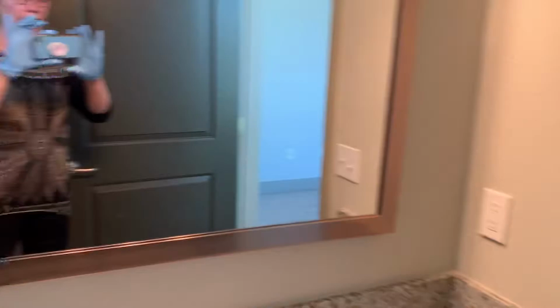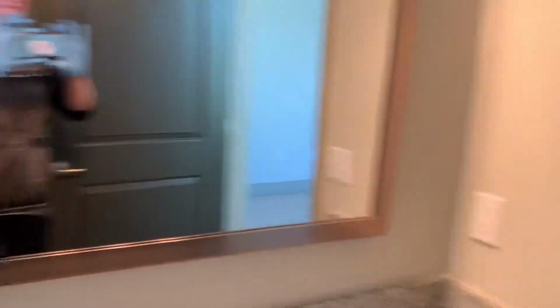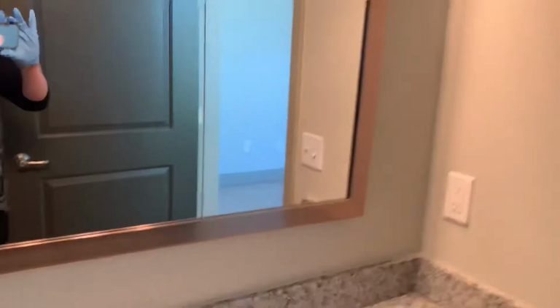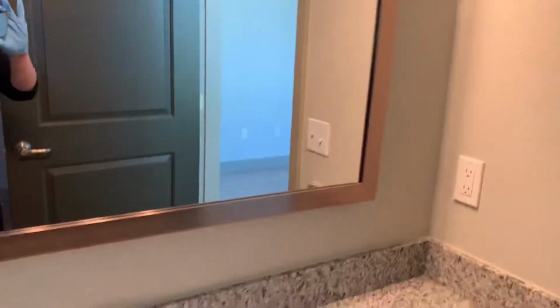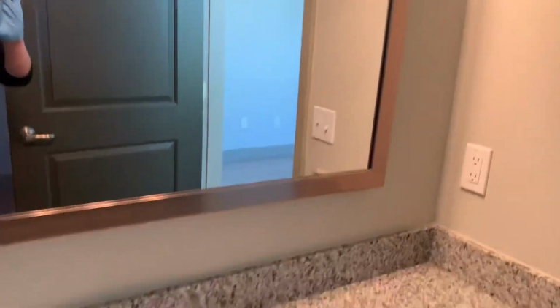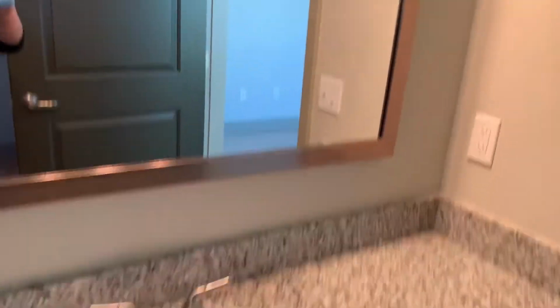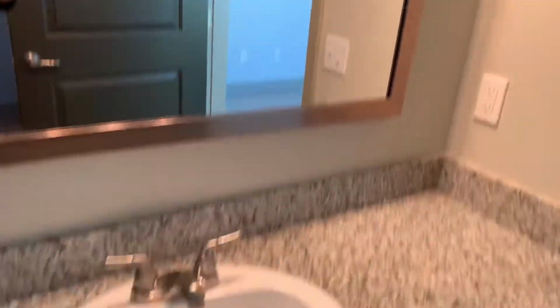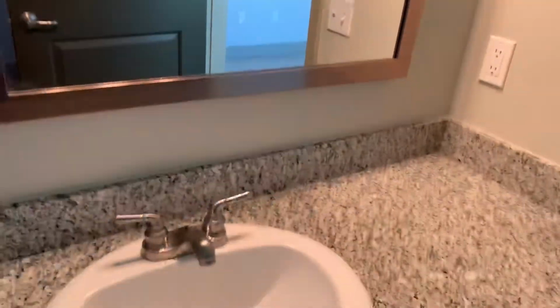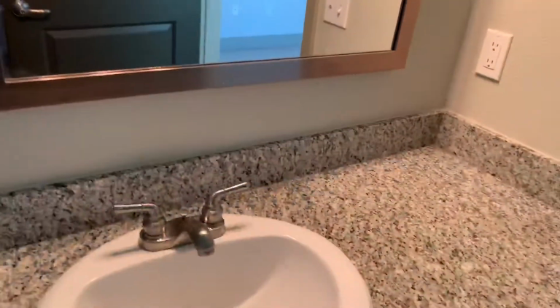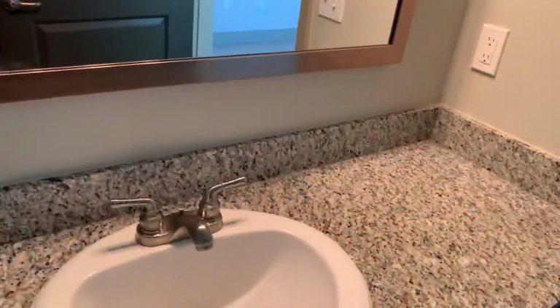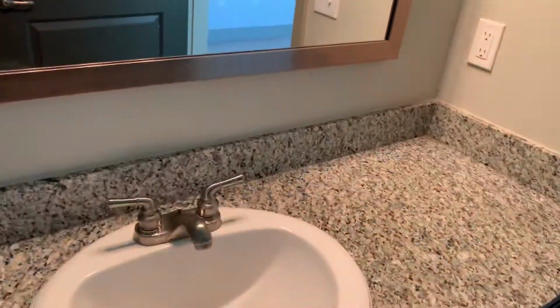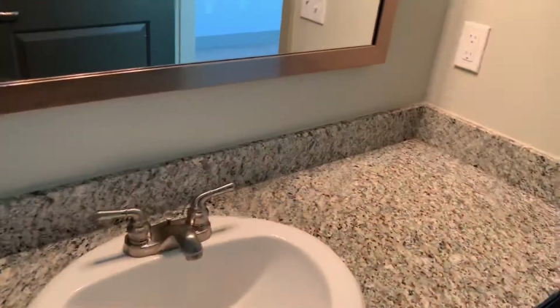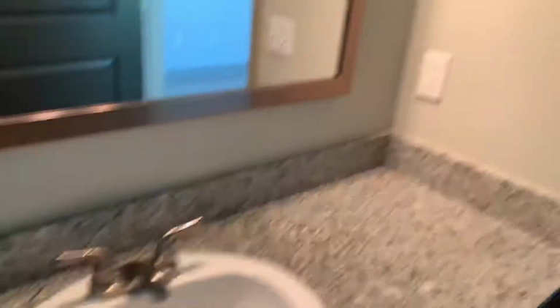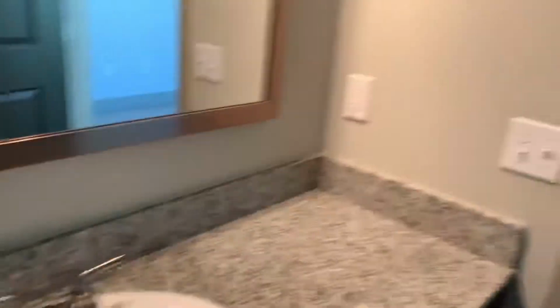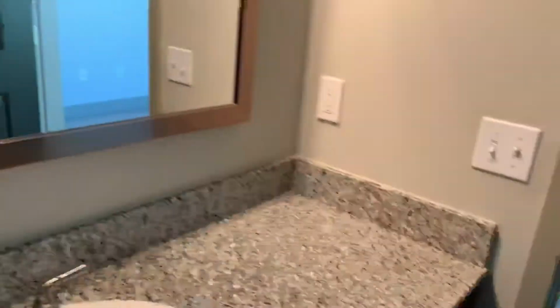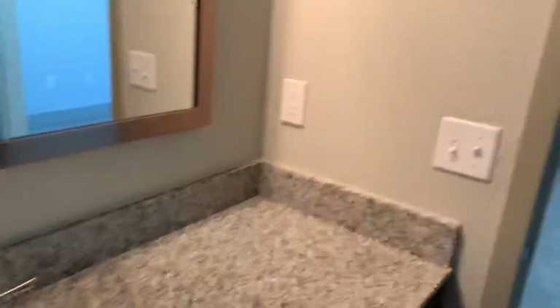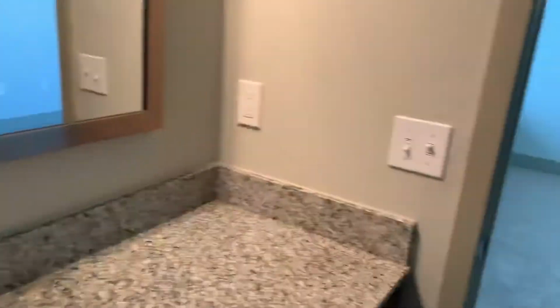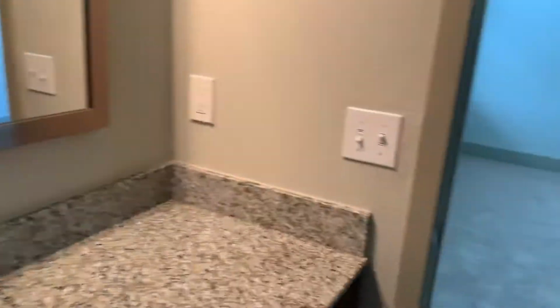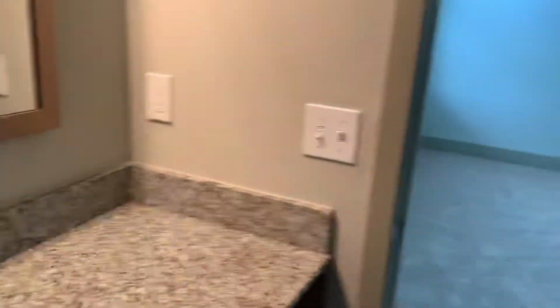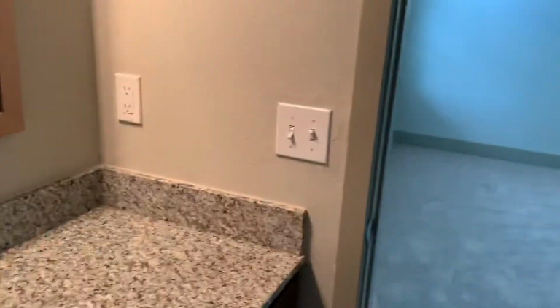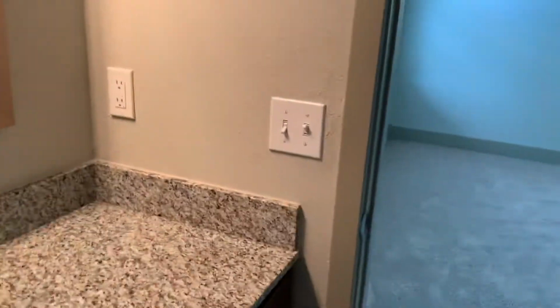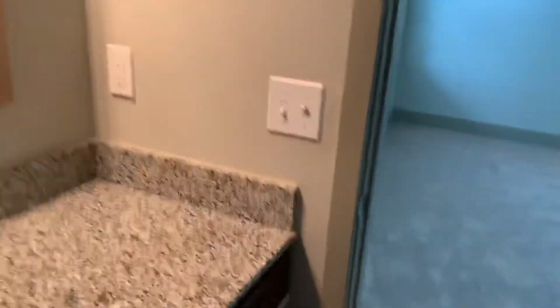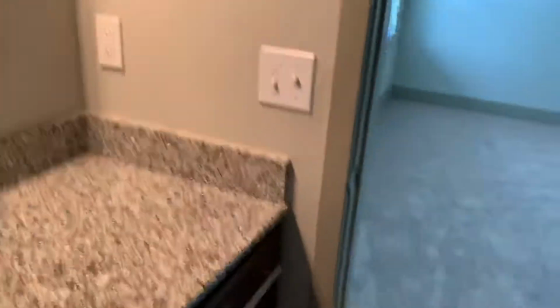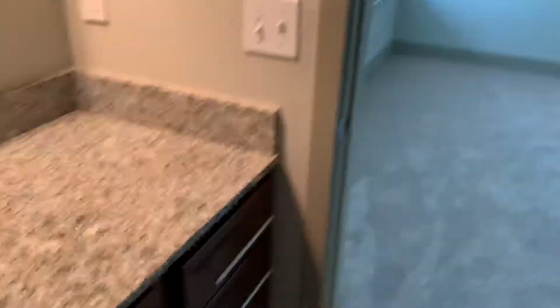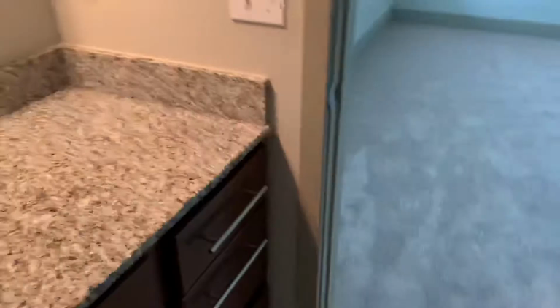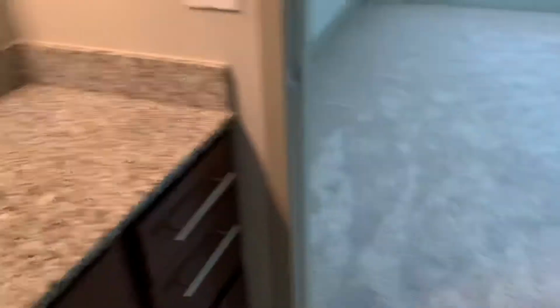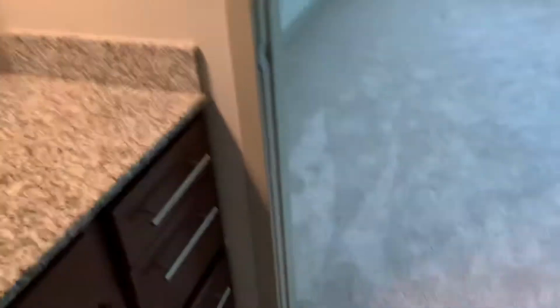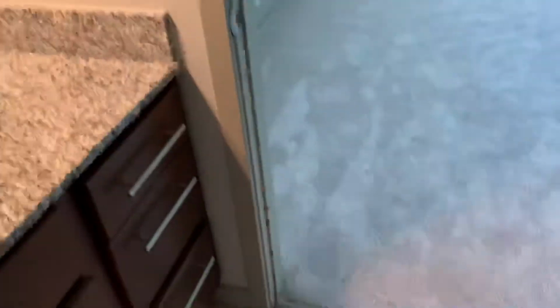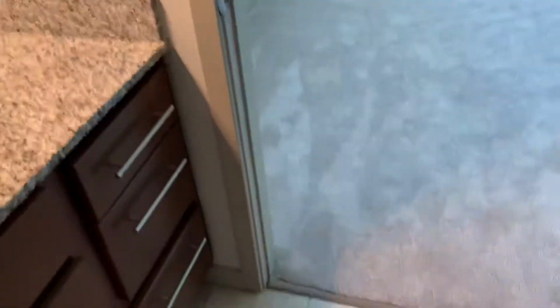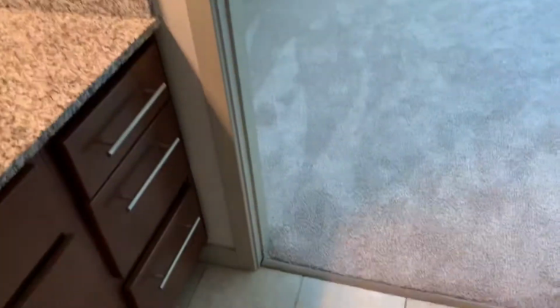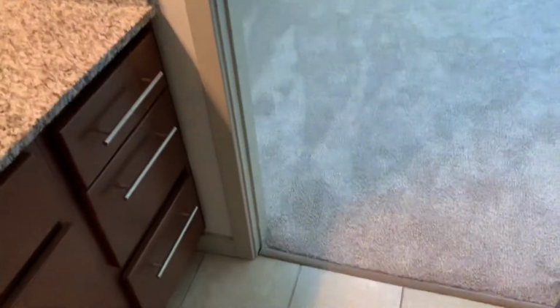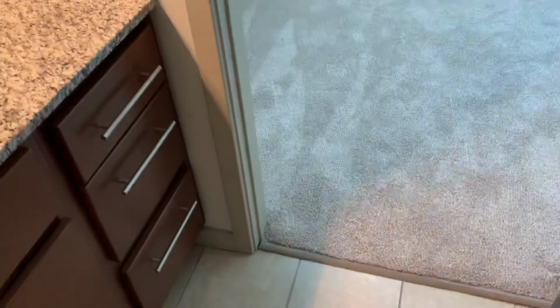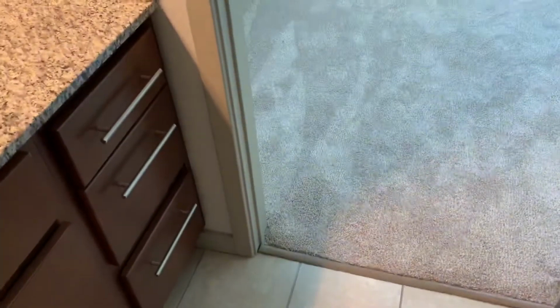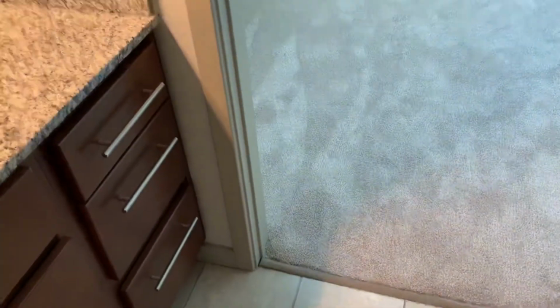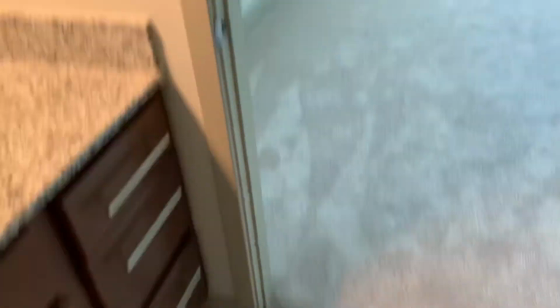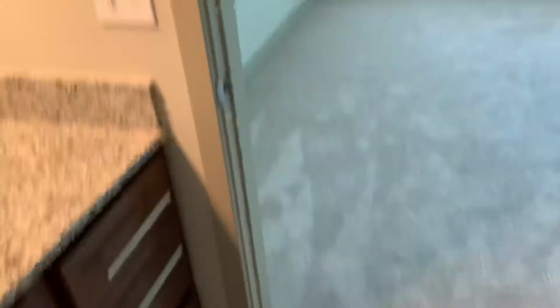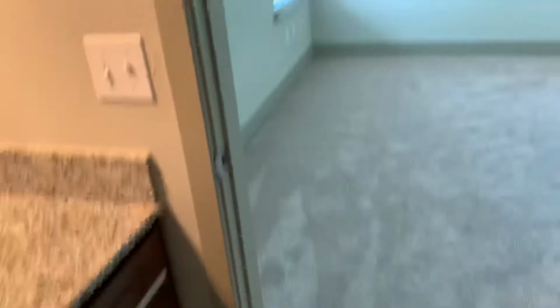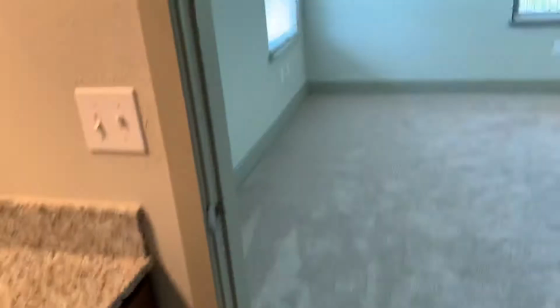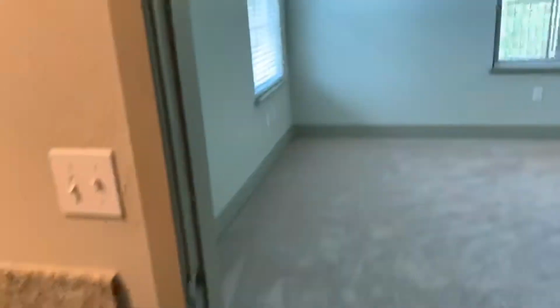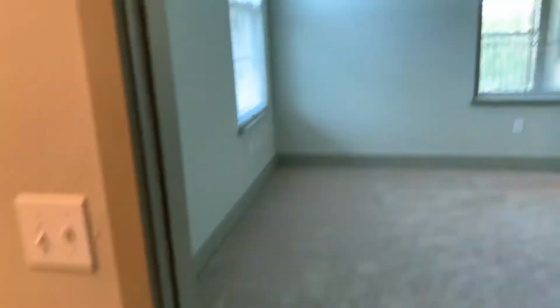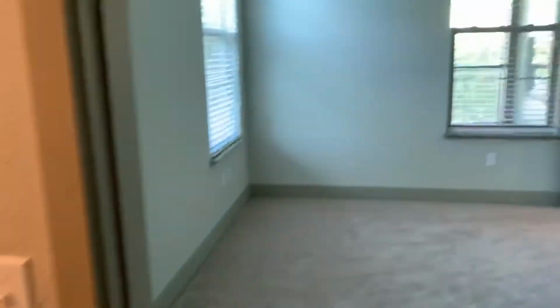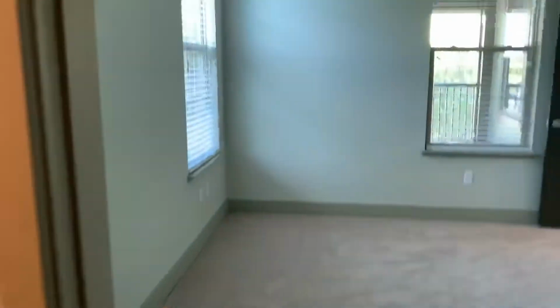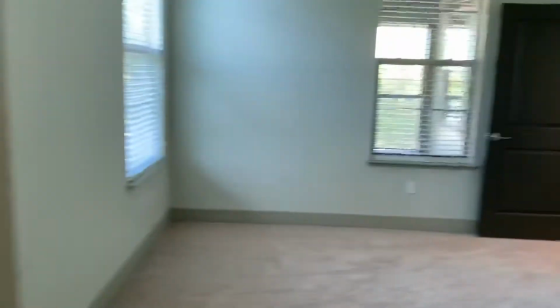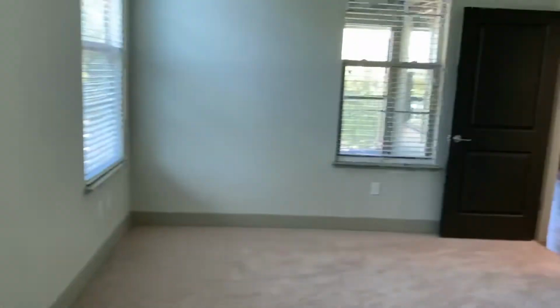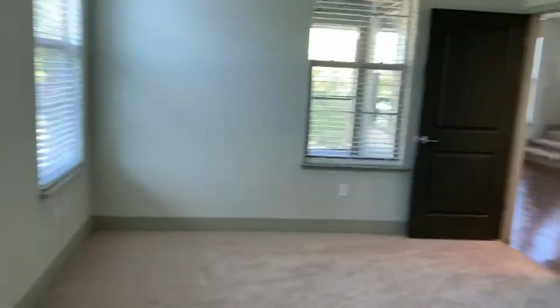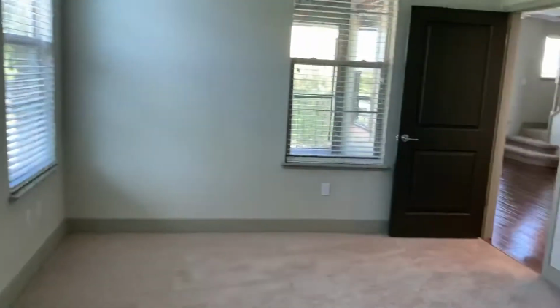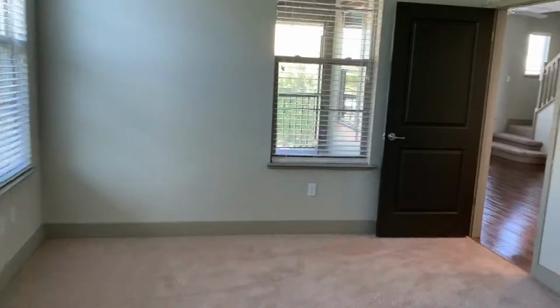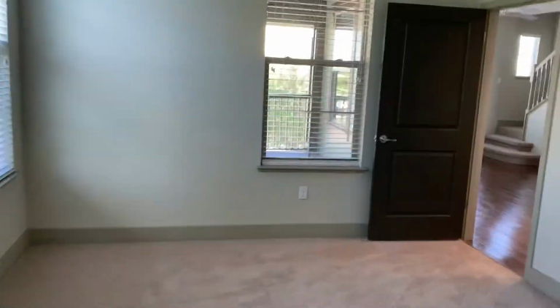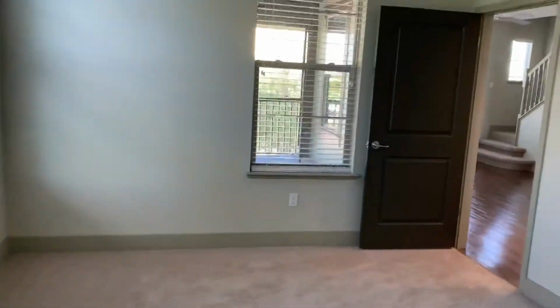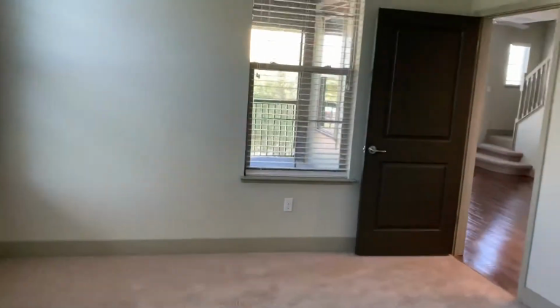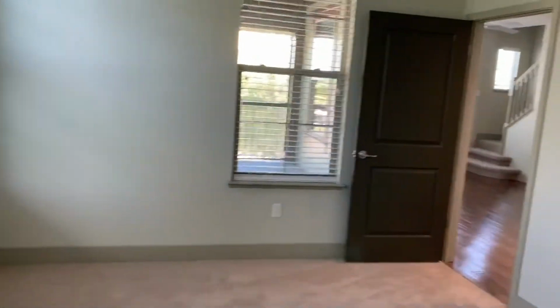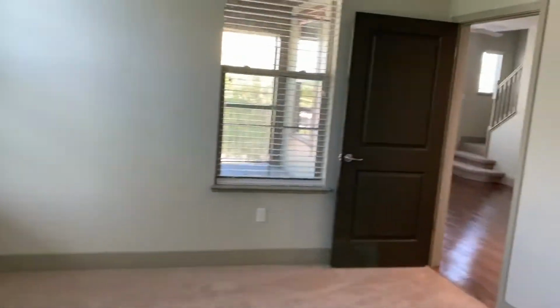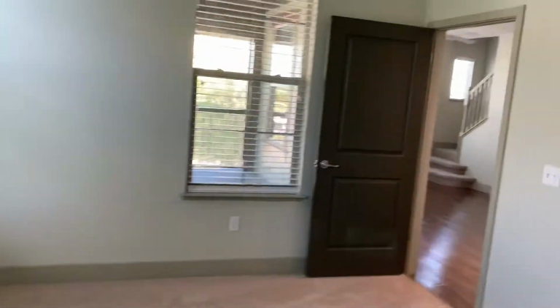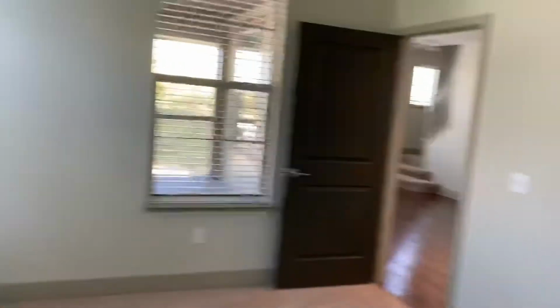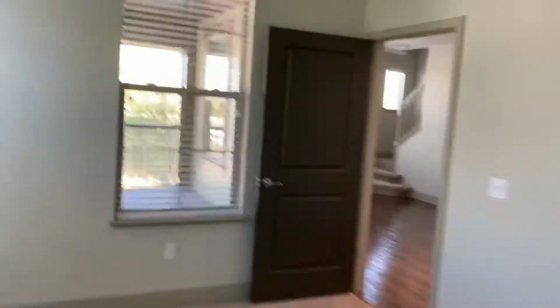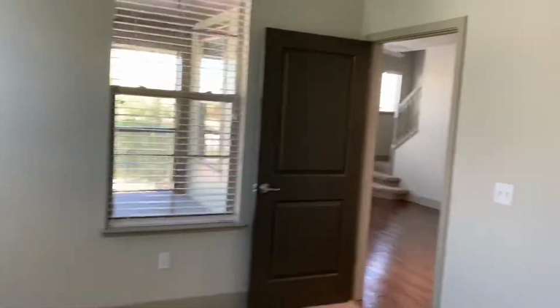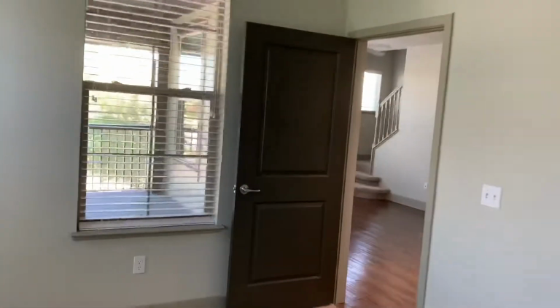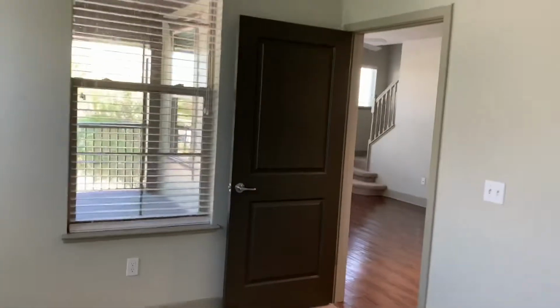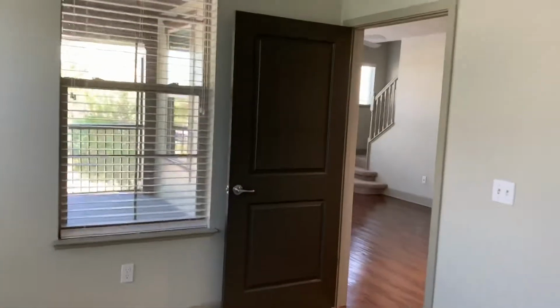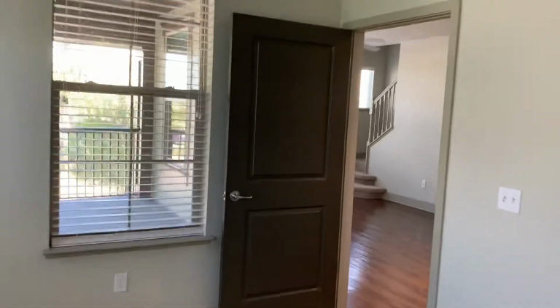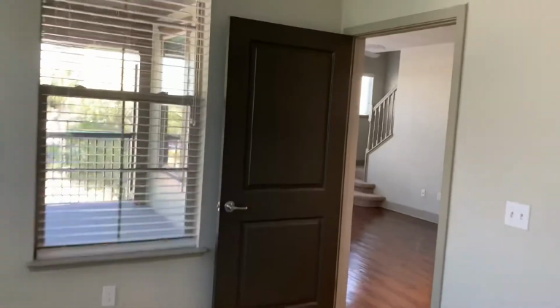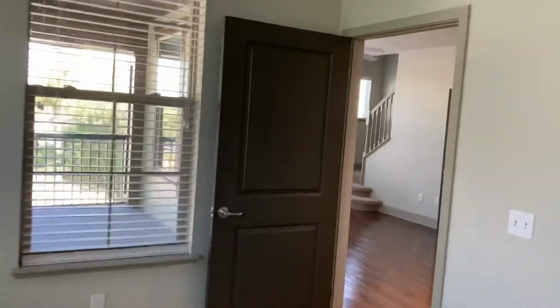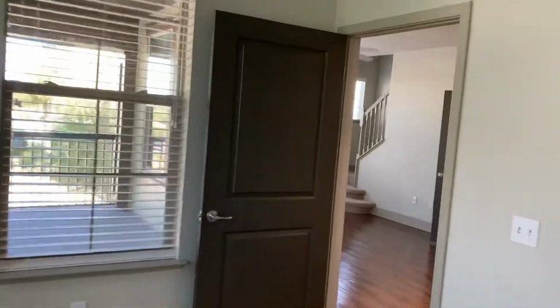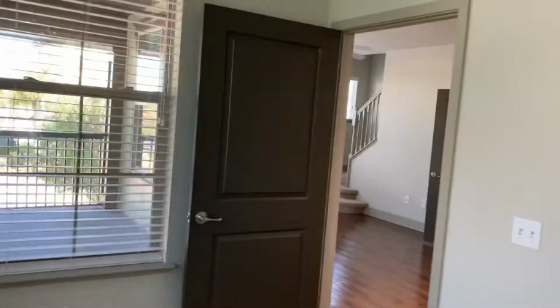It's just a single sink, but it's a nice bathroom with a nice storage area.